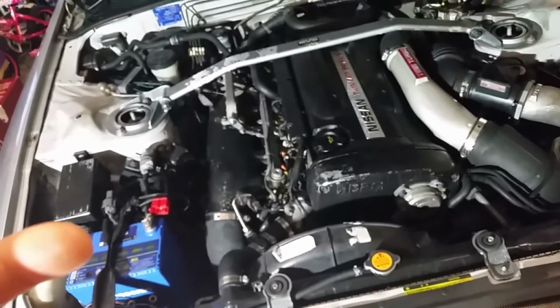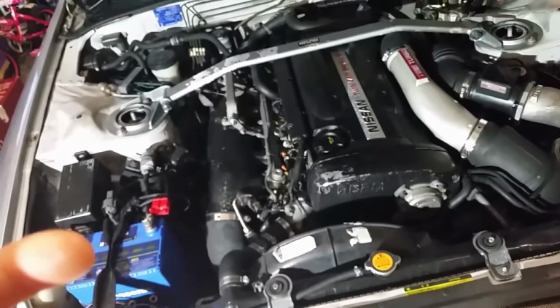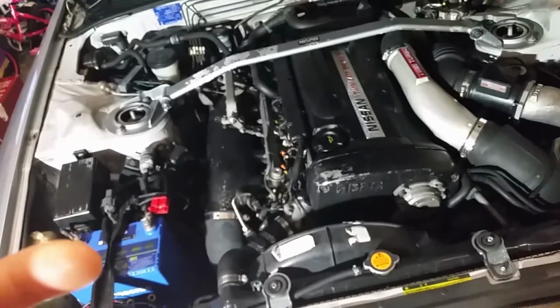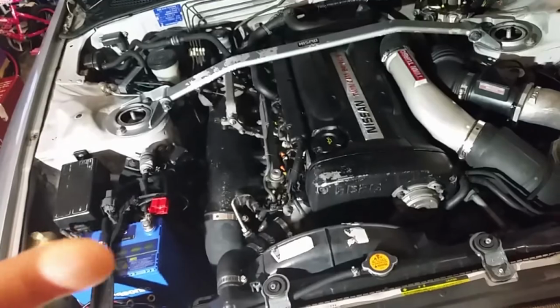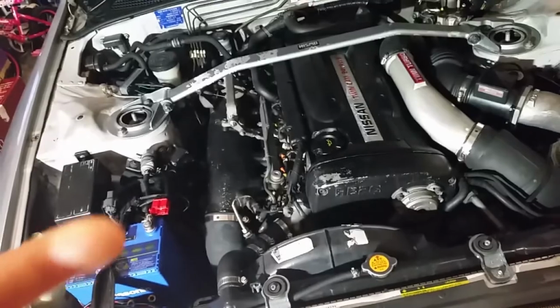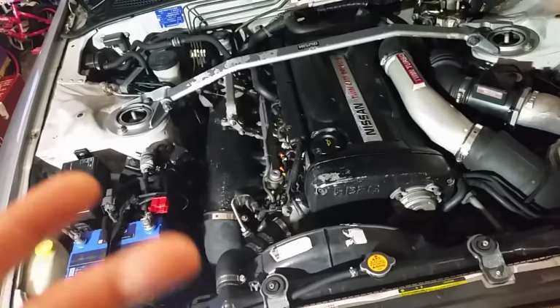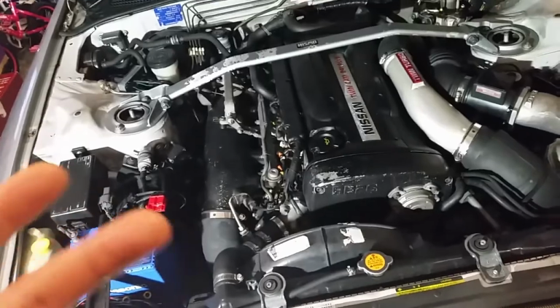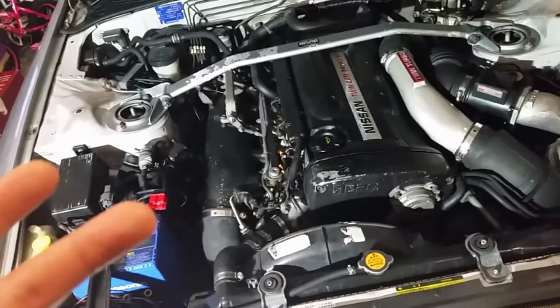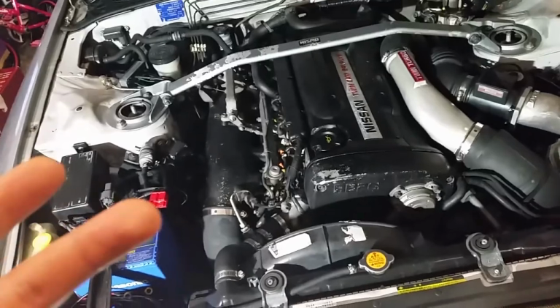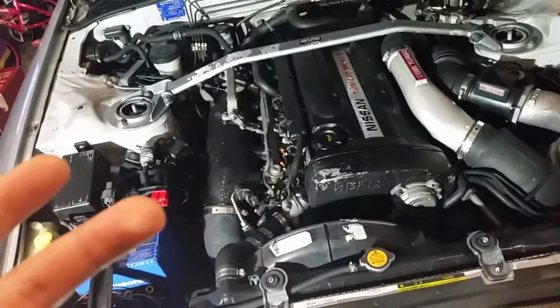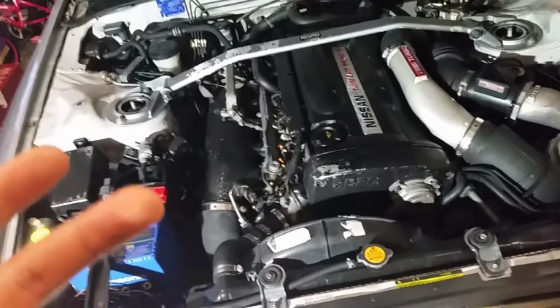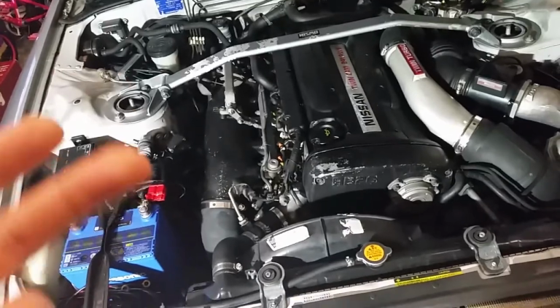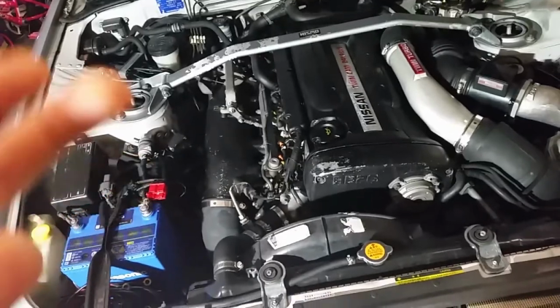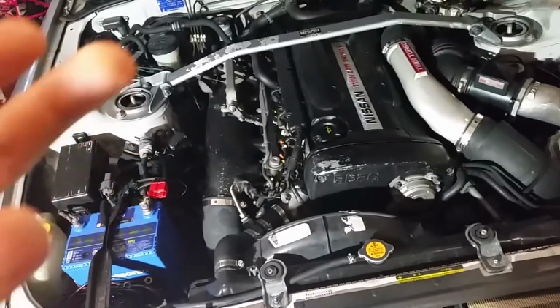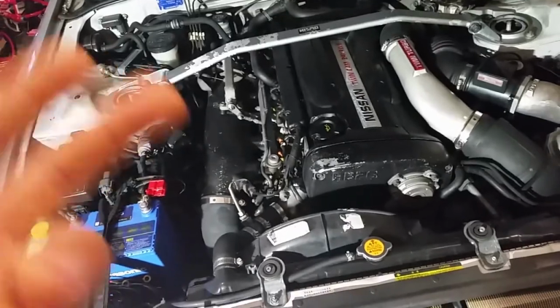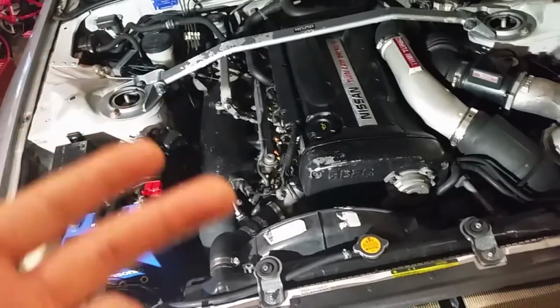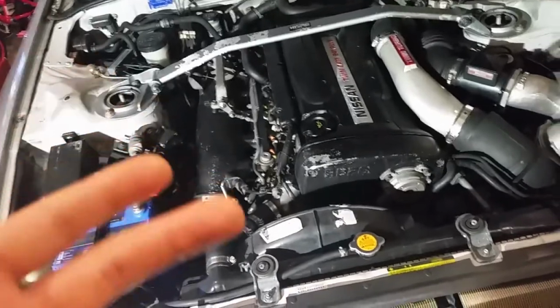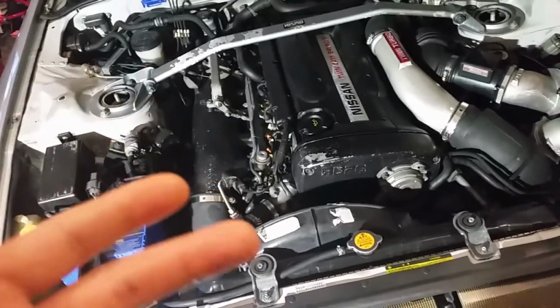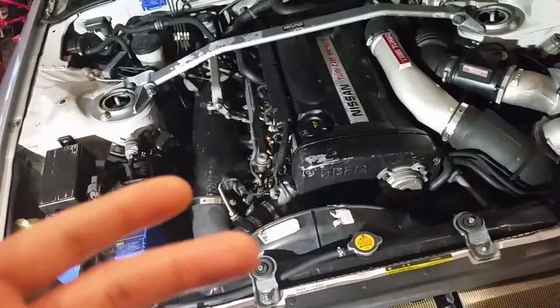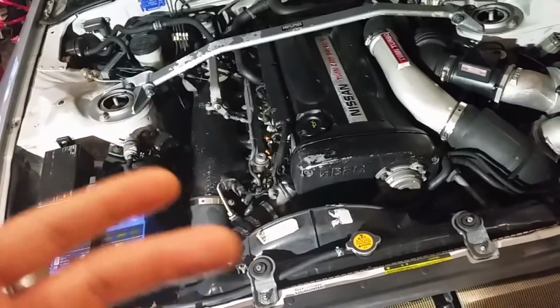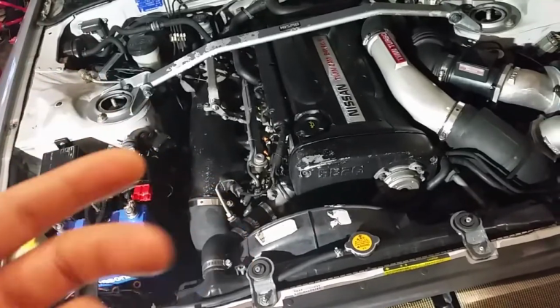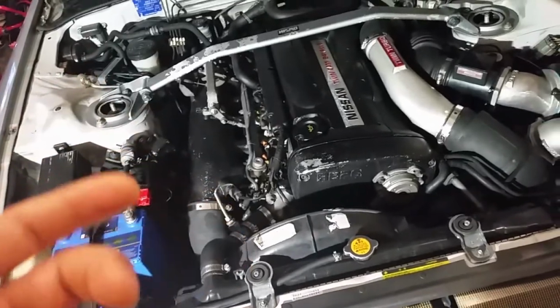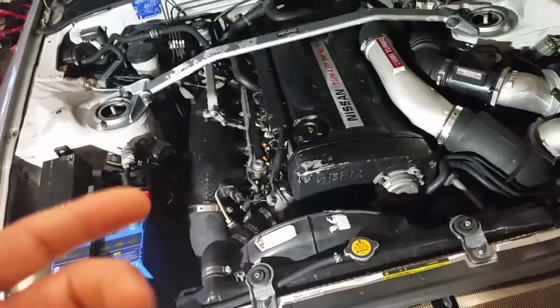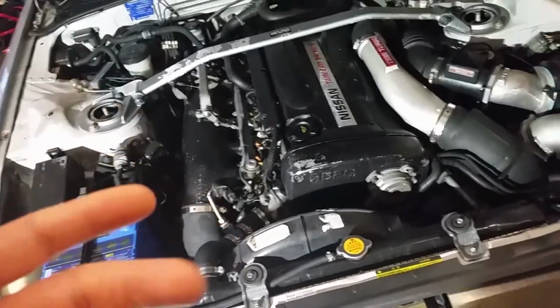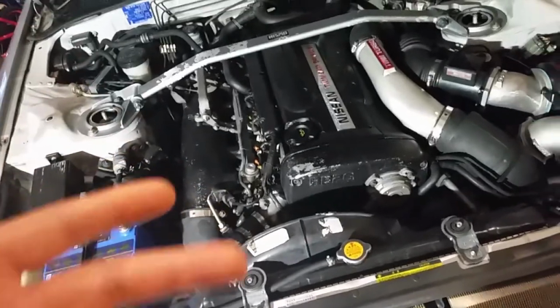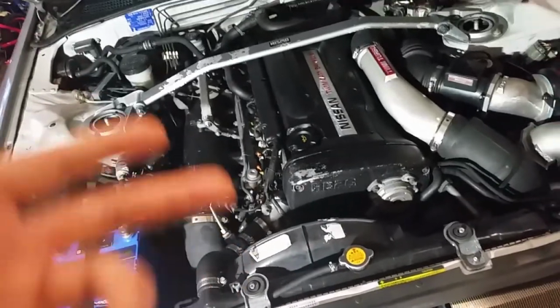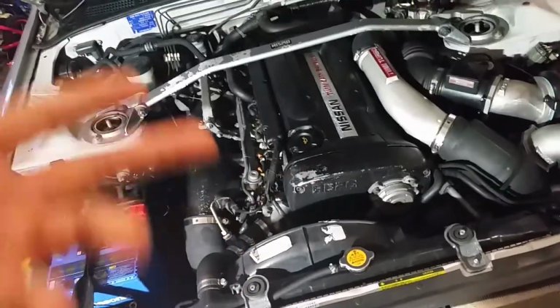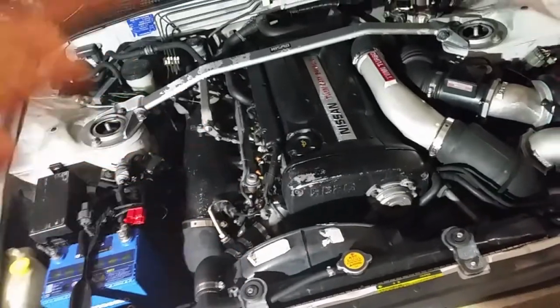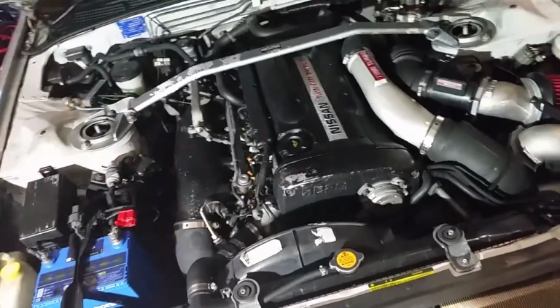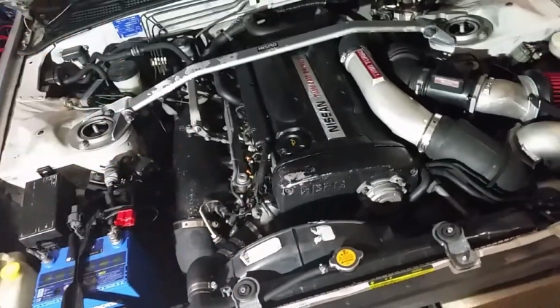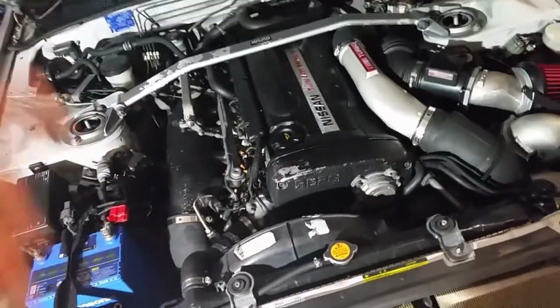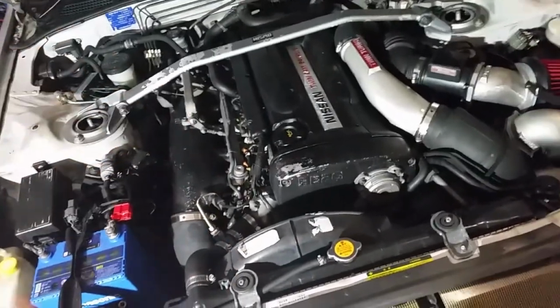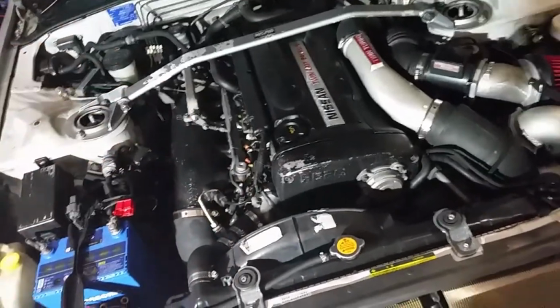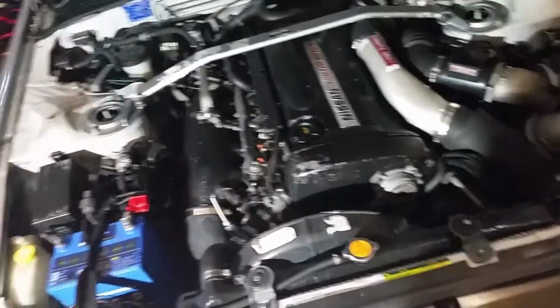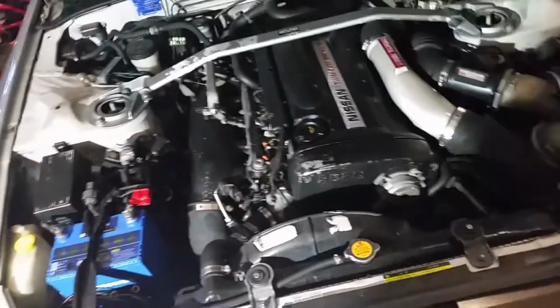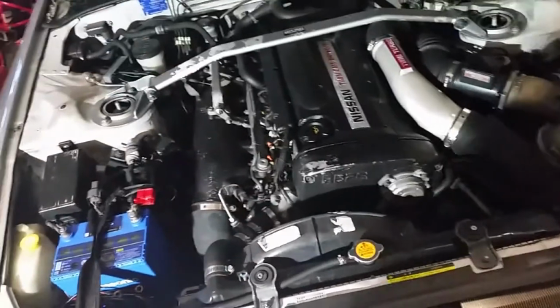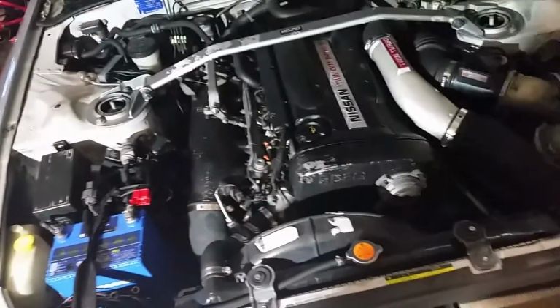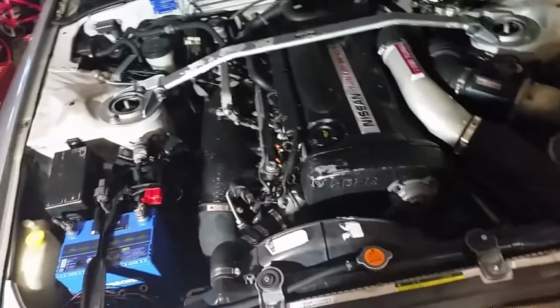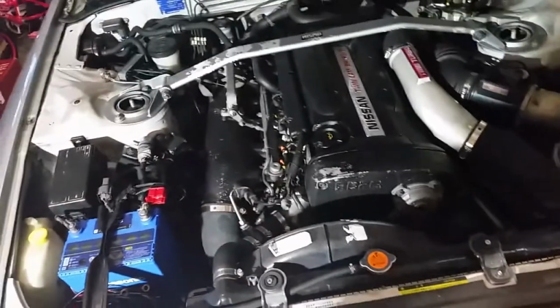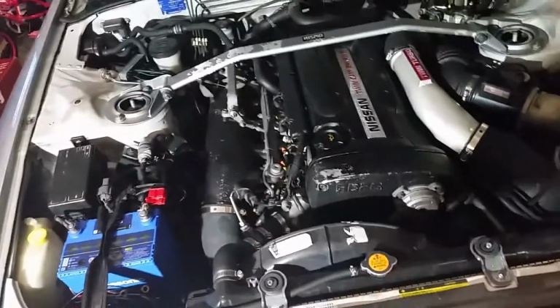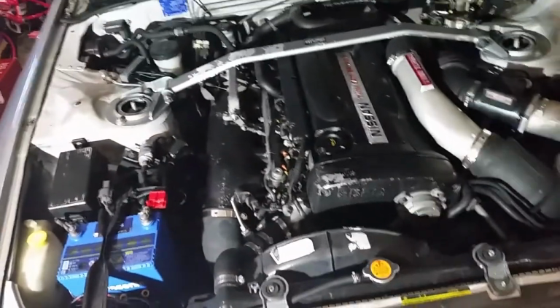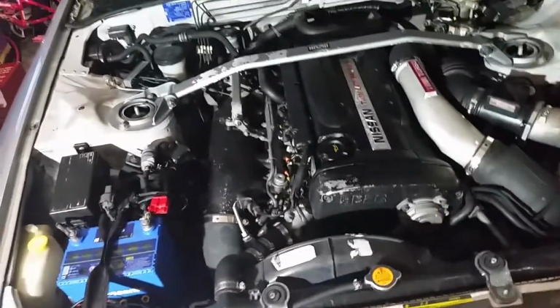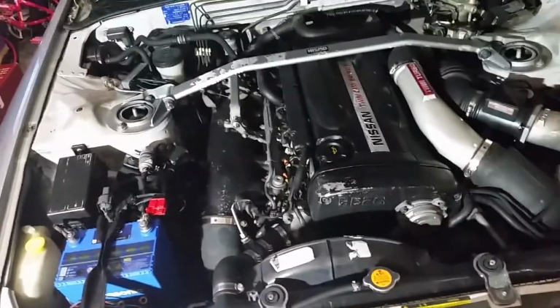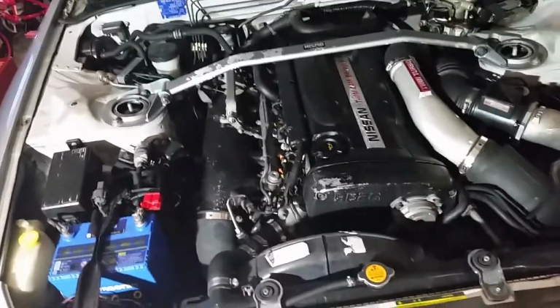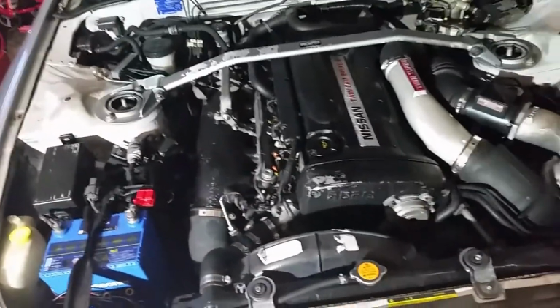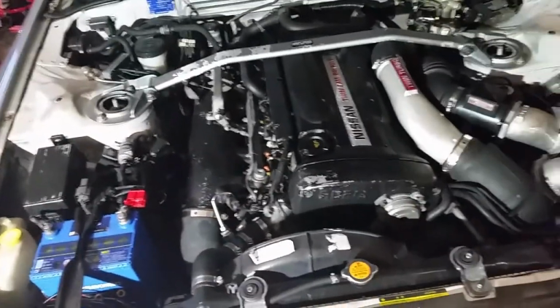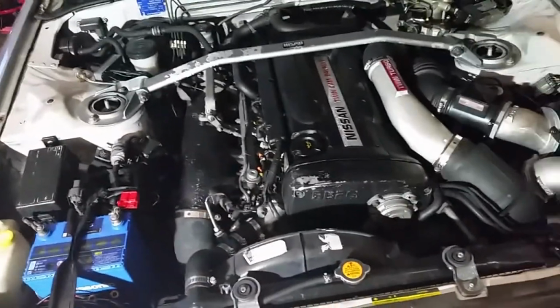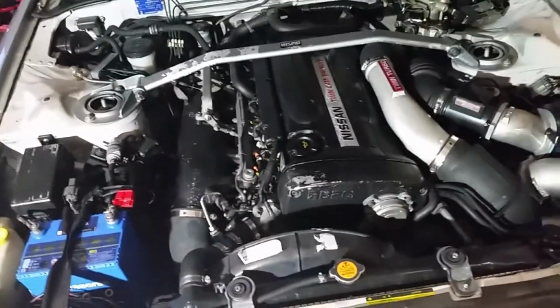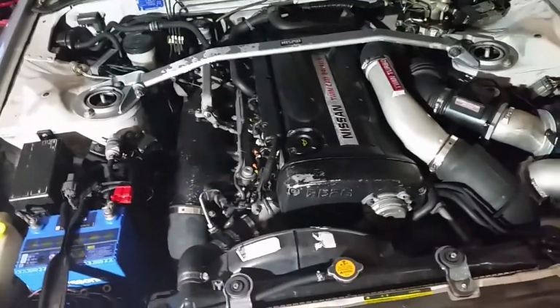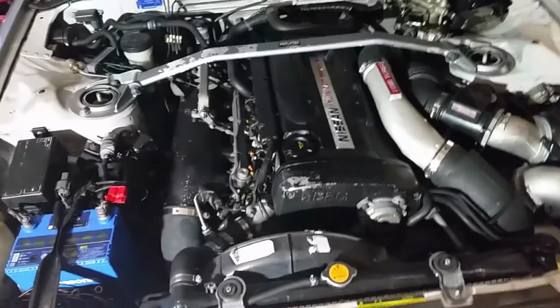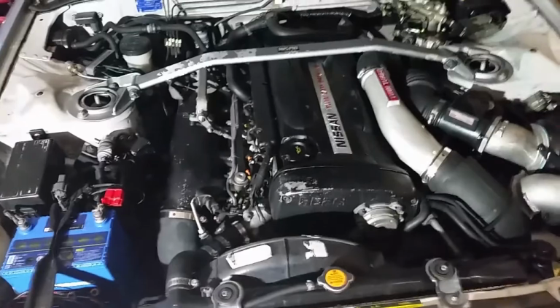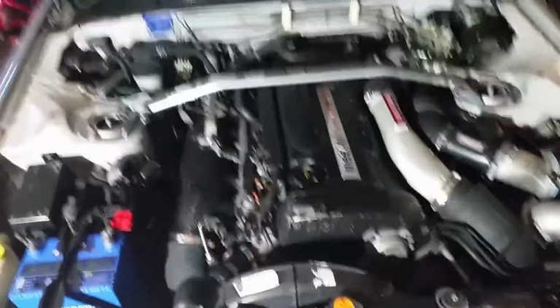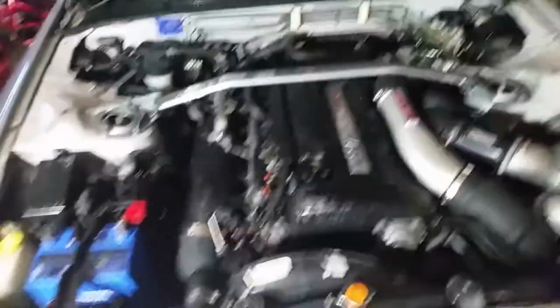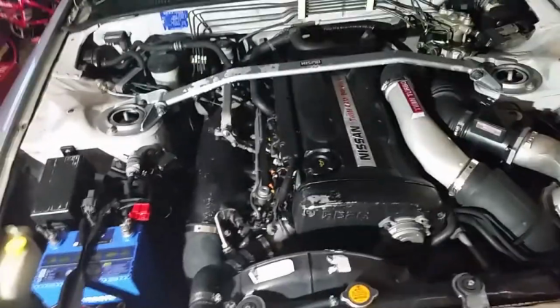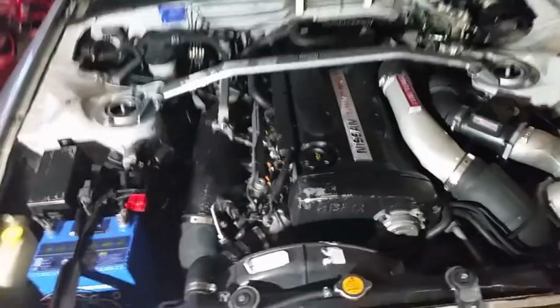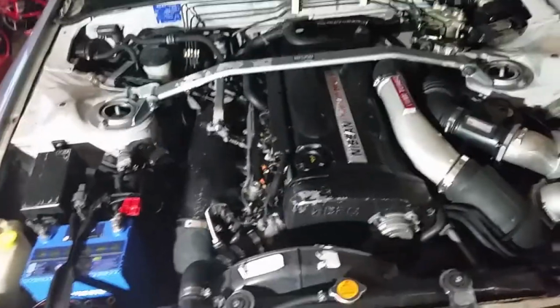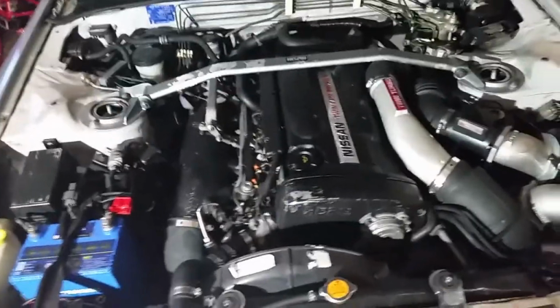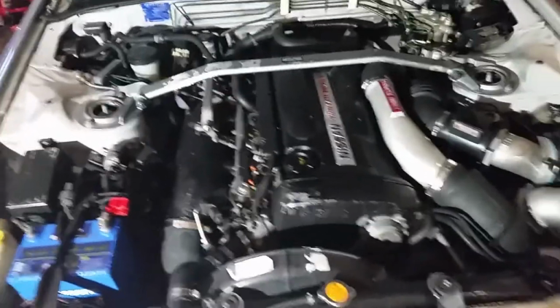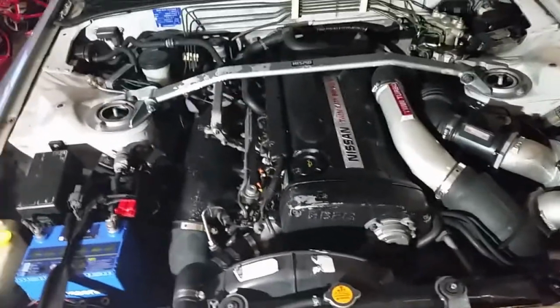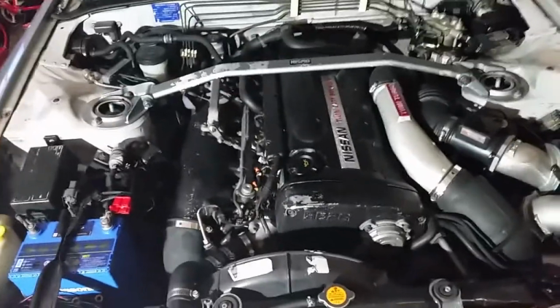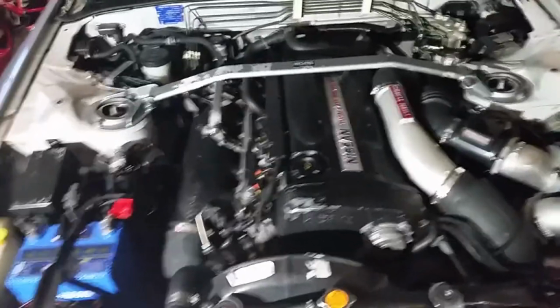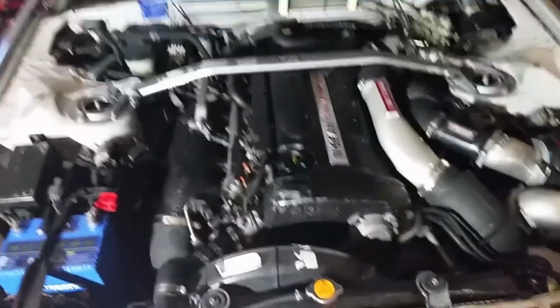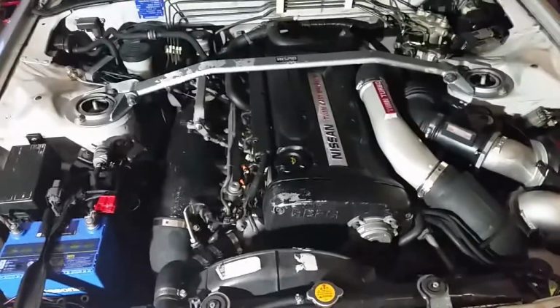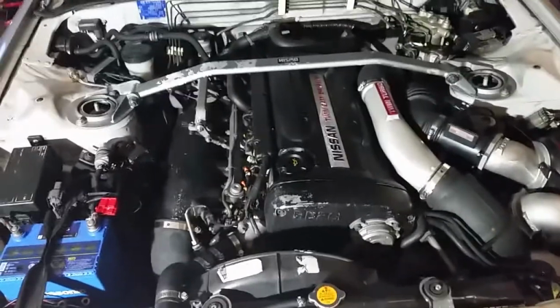It's mostly when the car heats up. So it's either the igniter, the coils, or the harness themselves. That's why I'm going to replace the whole setup.